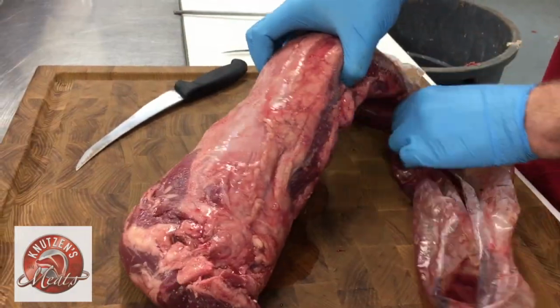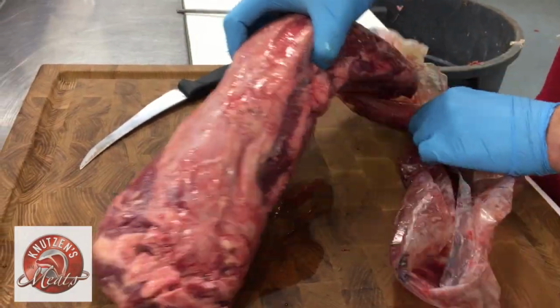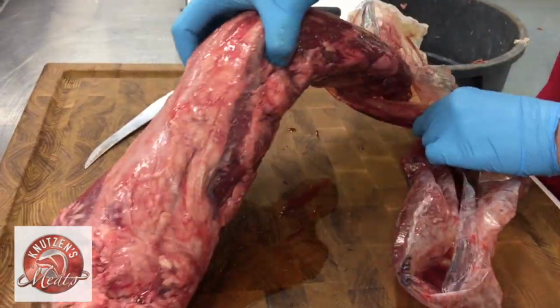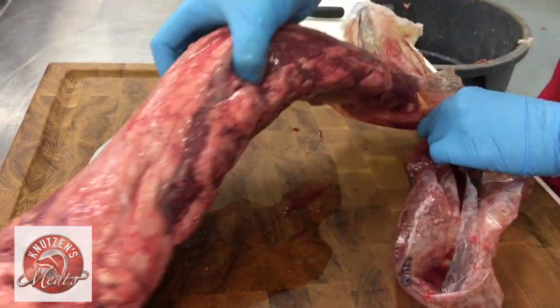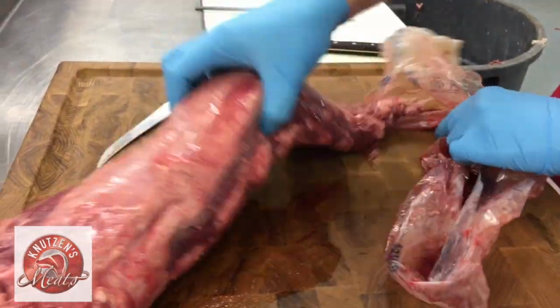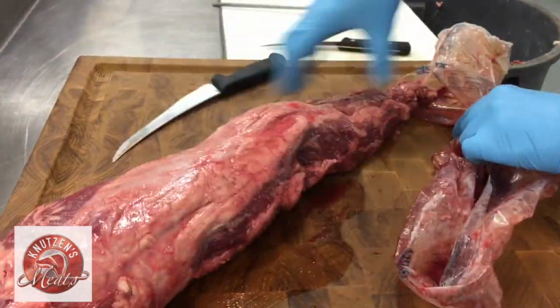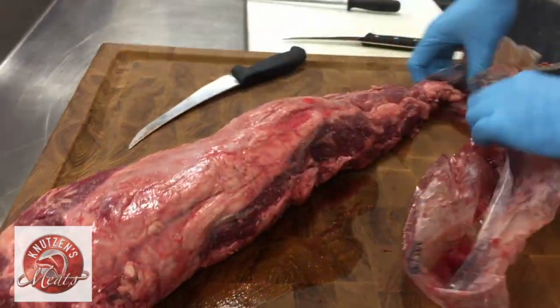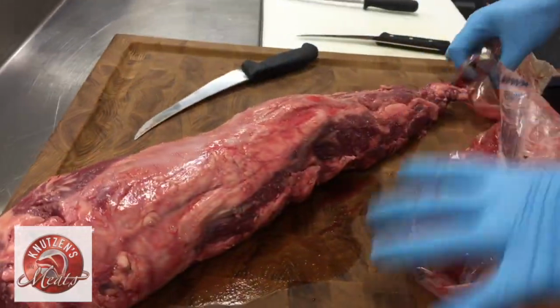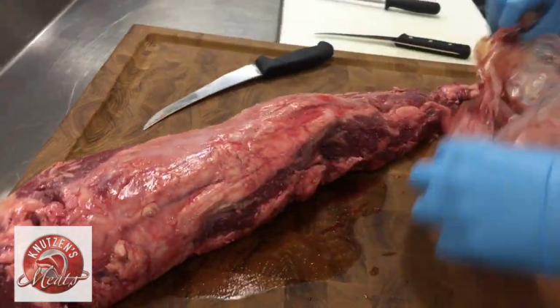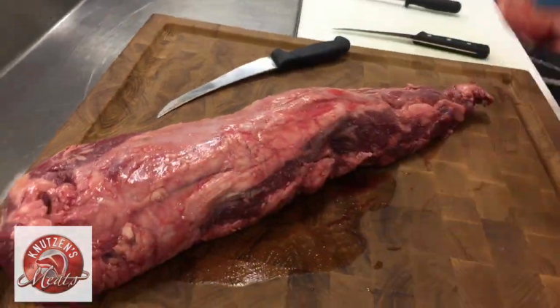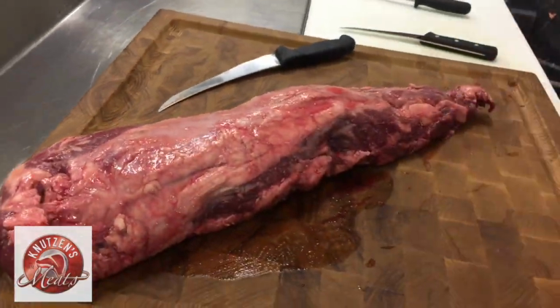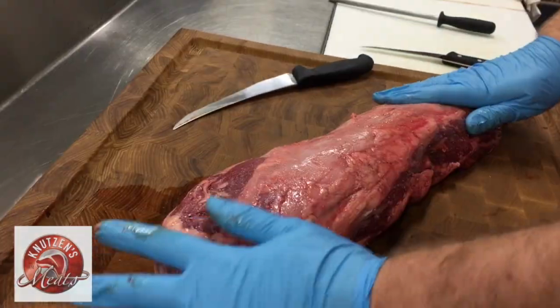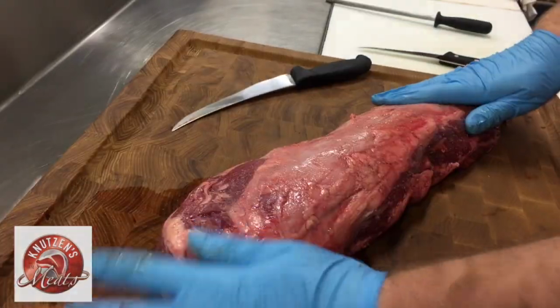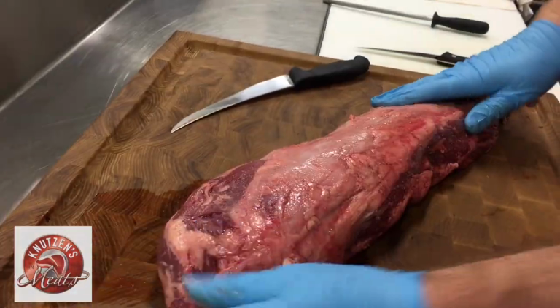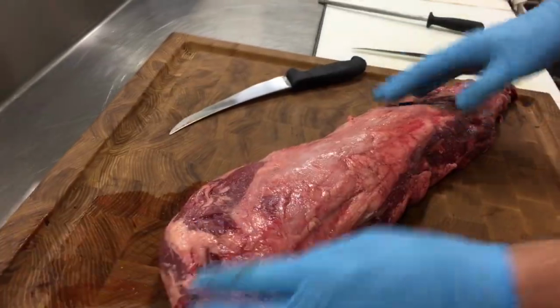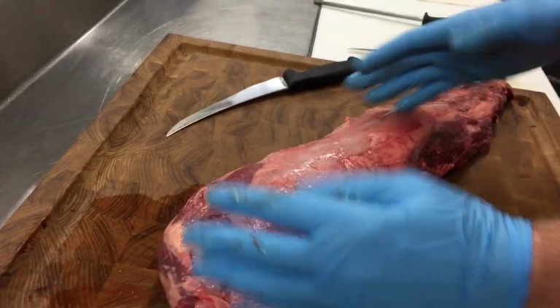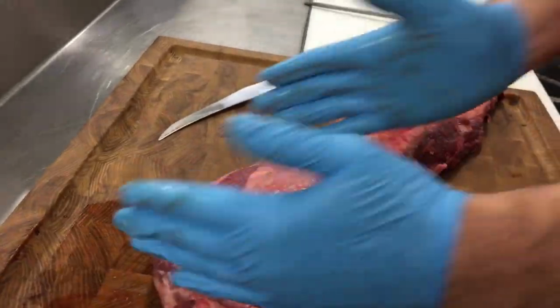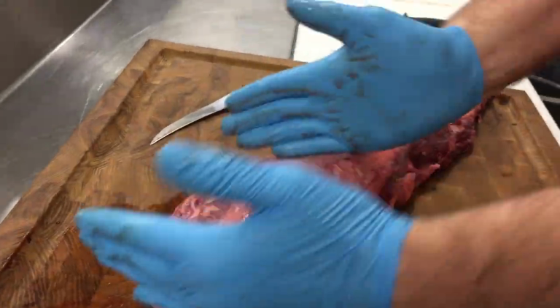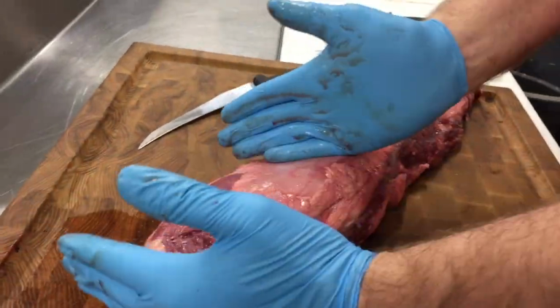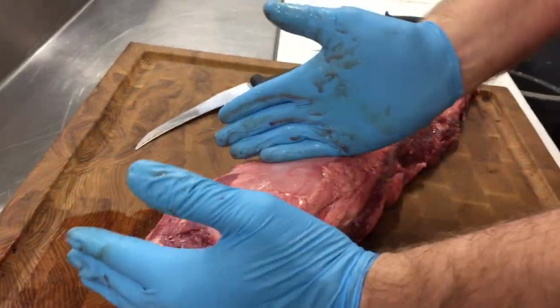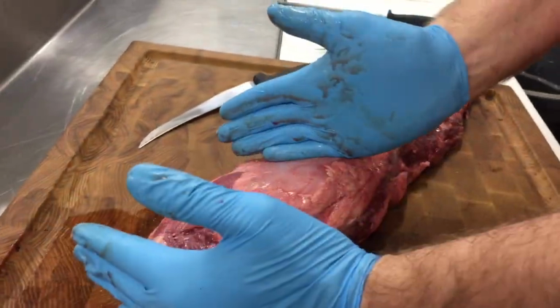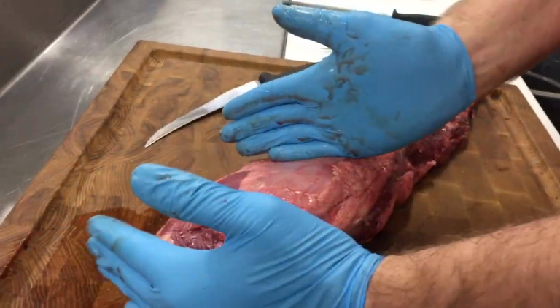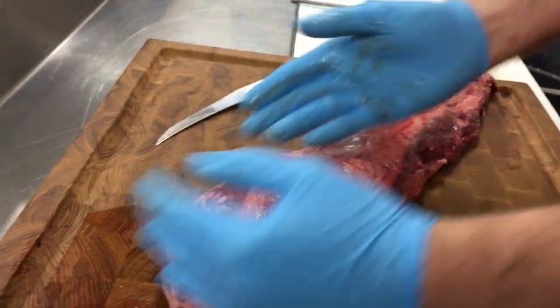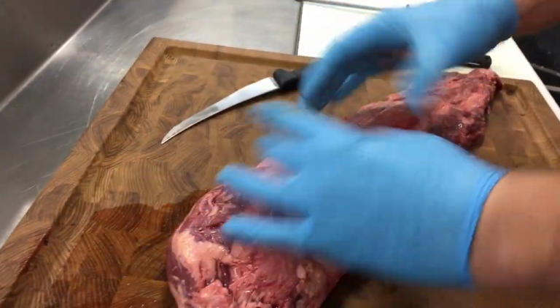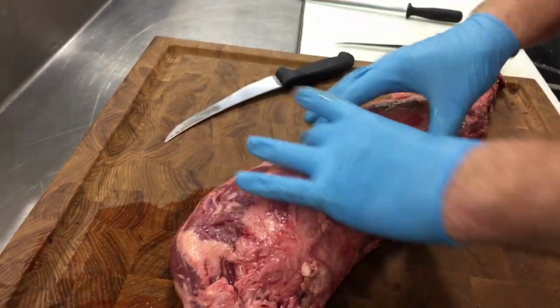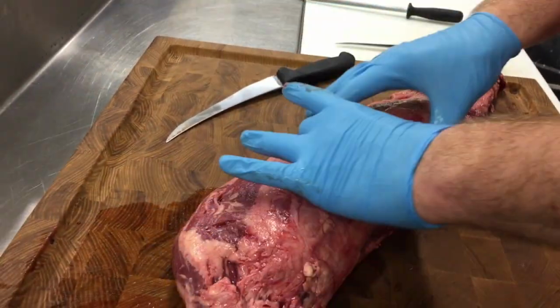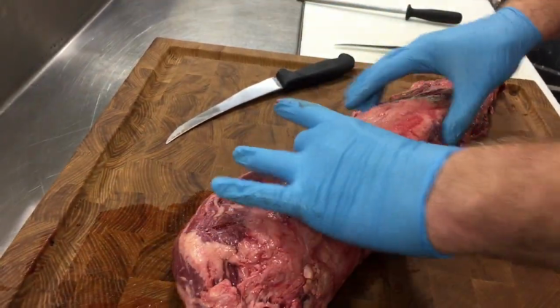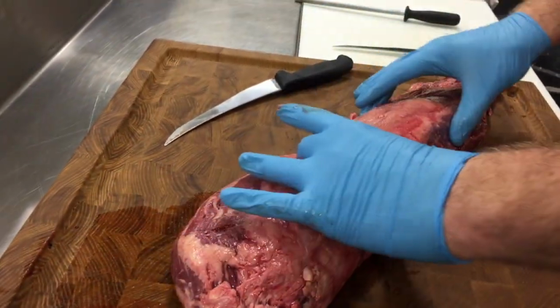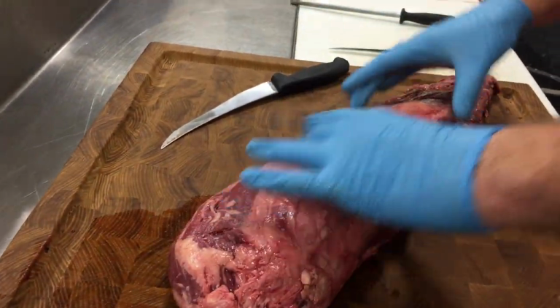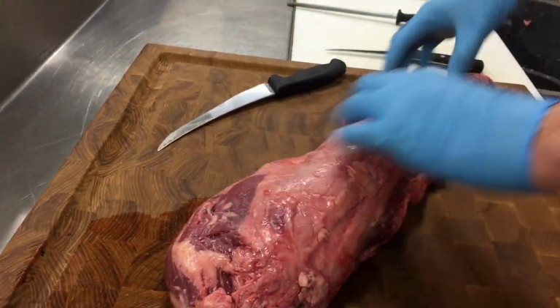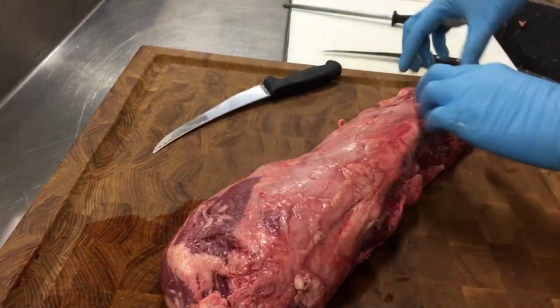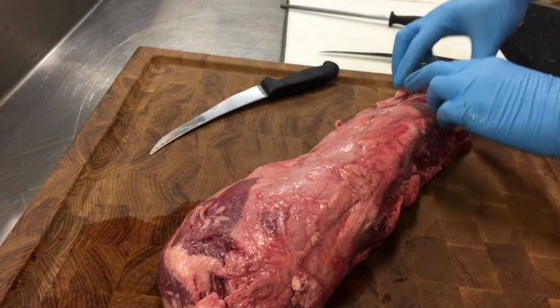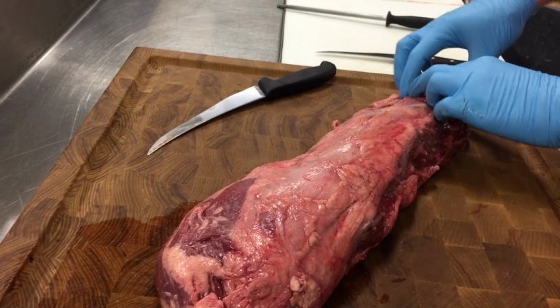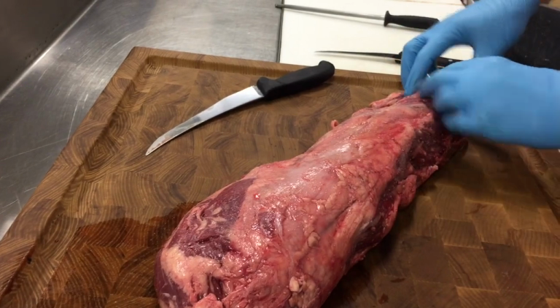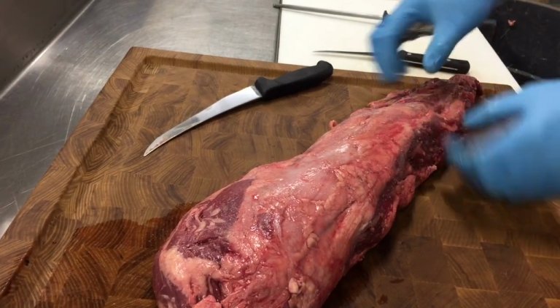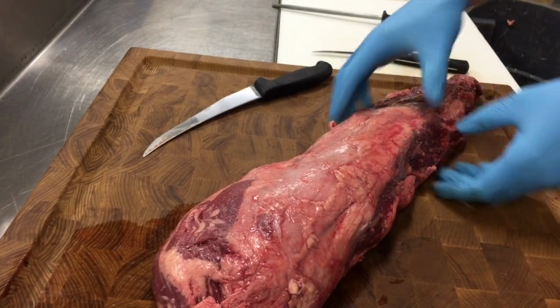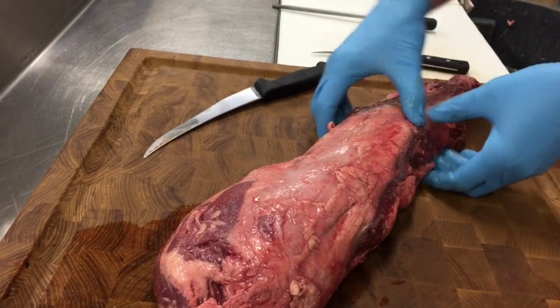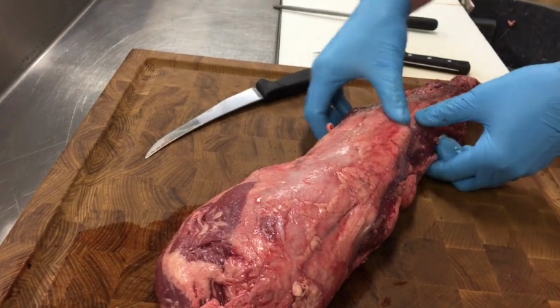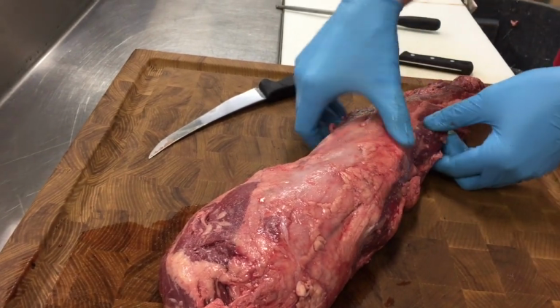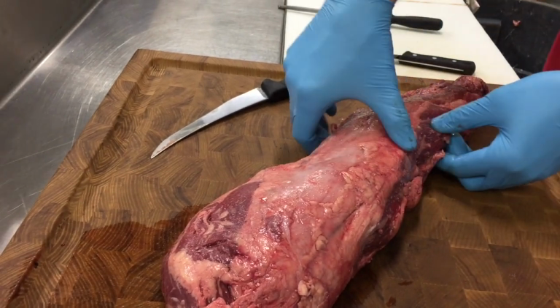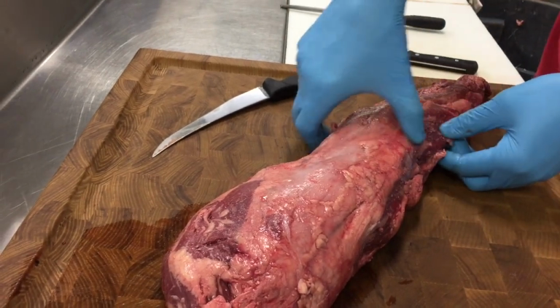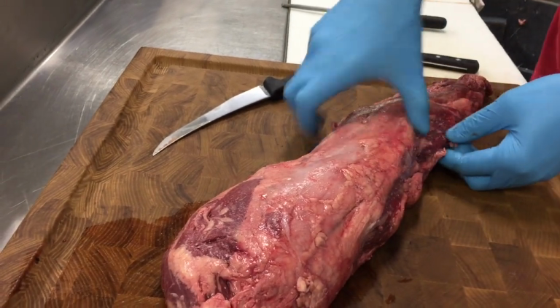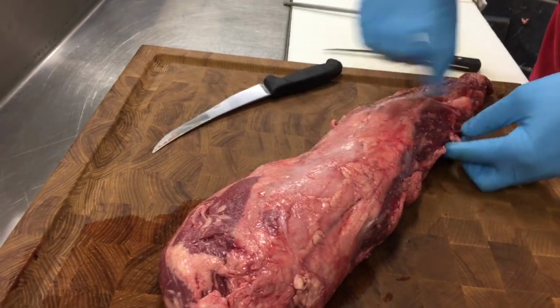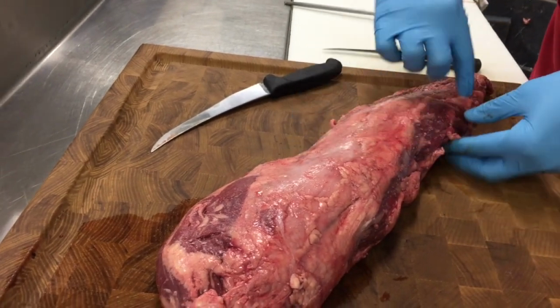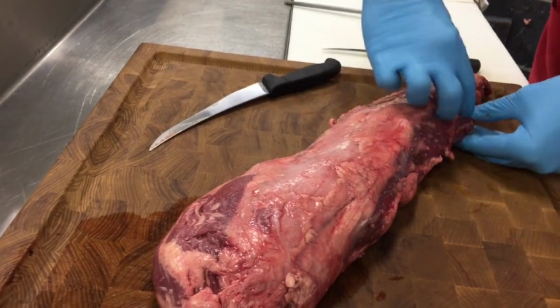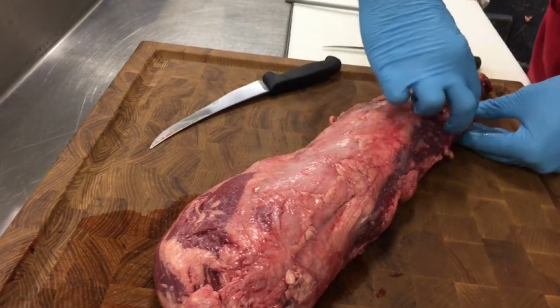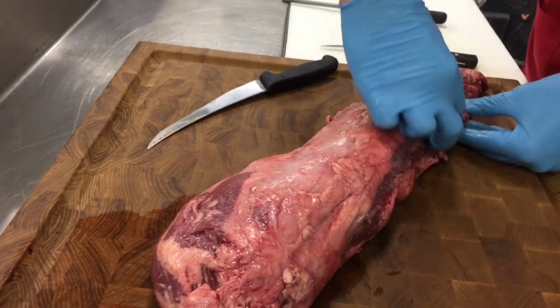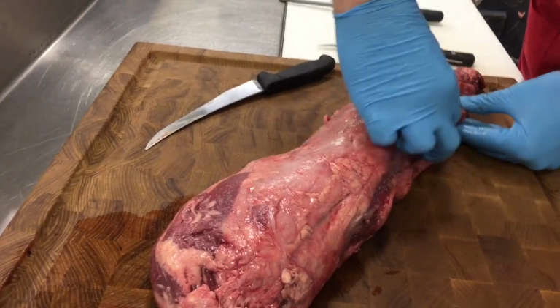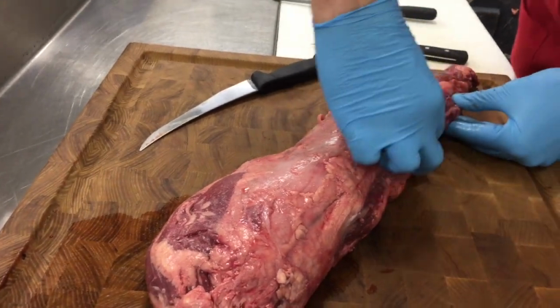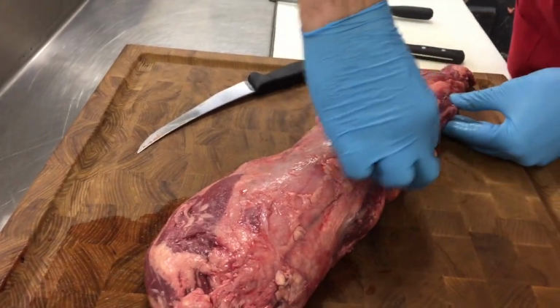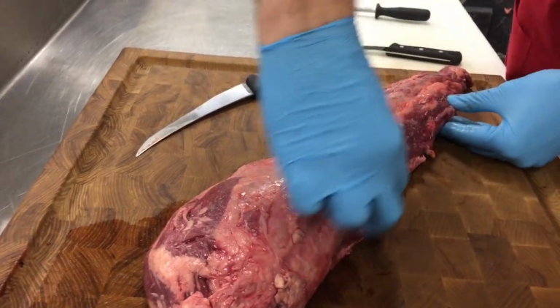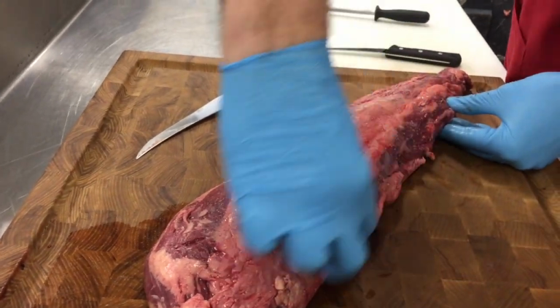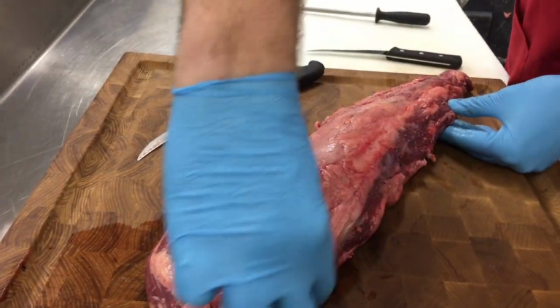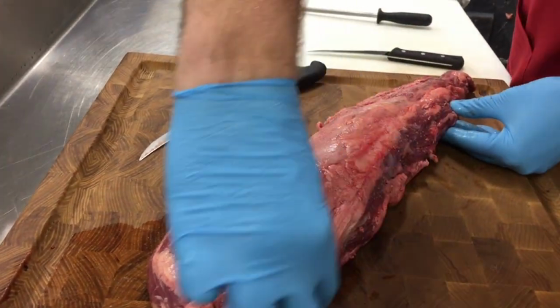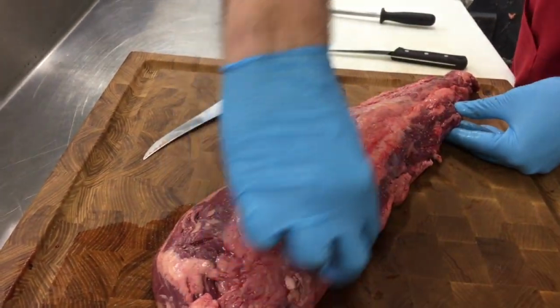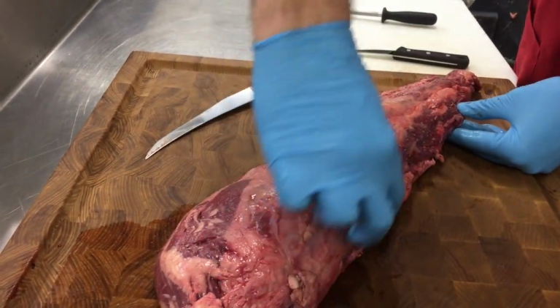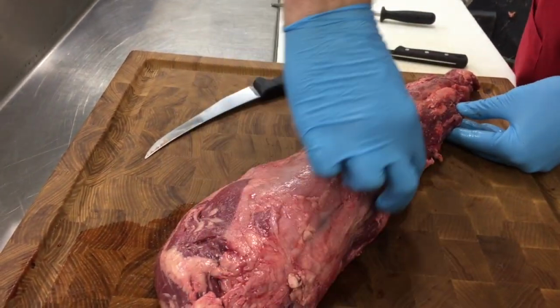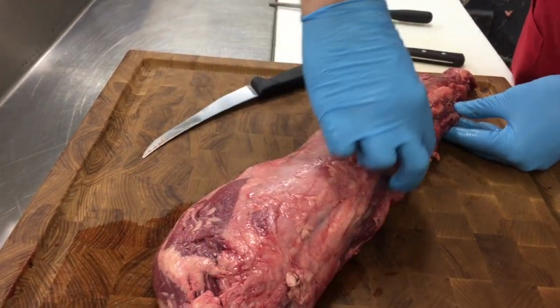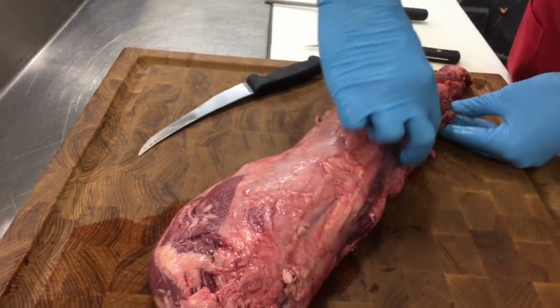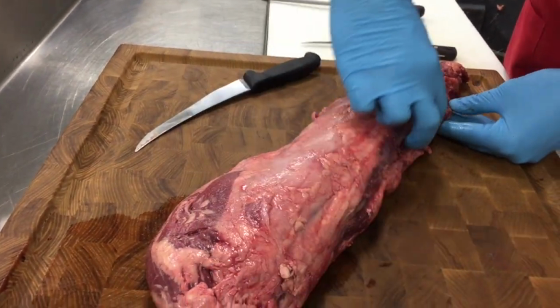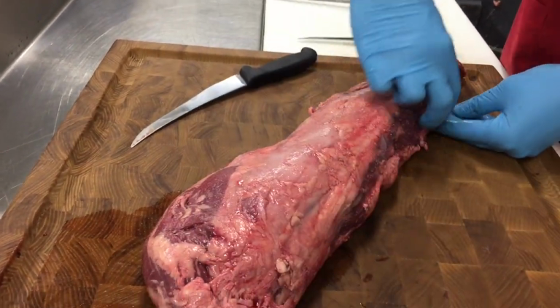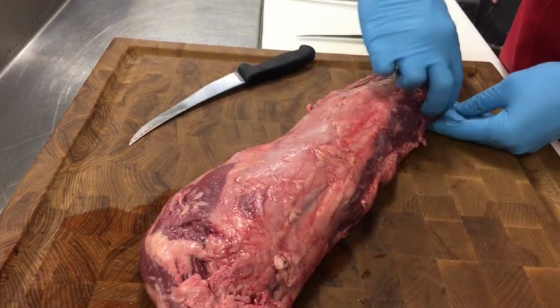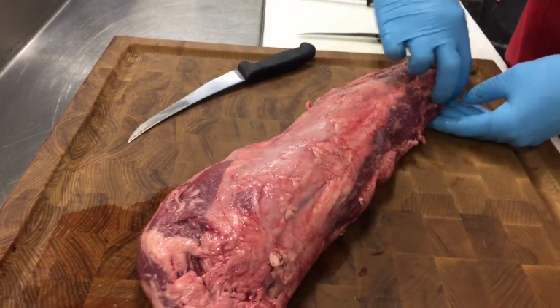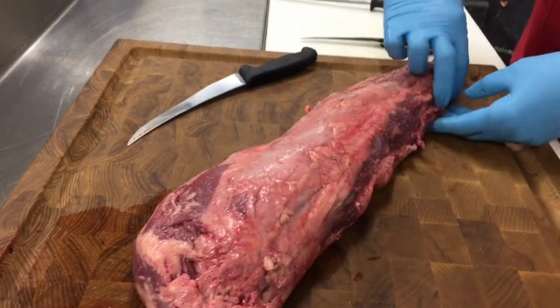We're going to start with this big whole filet mignon. That's the butt portion, the middle, and the tail. And along here is the chain.